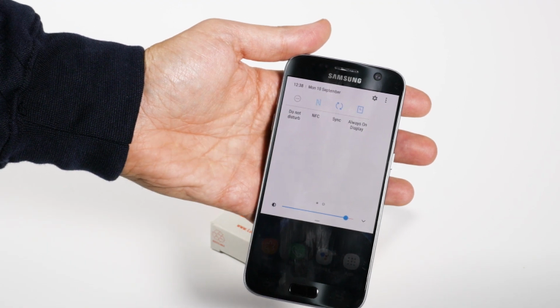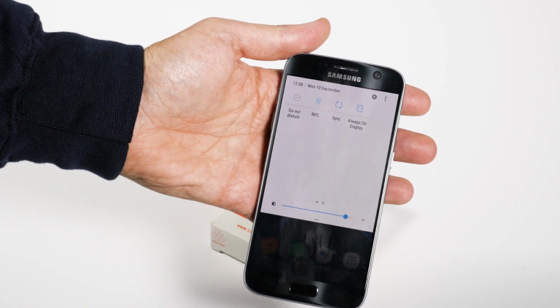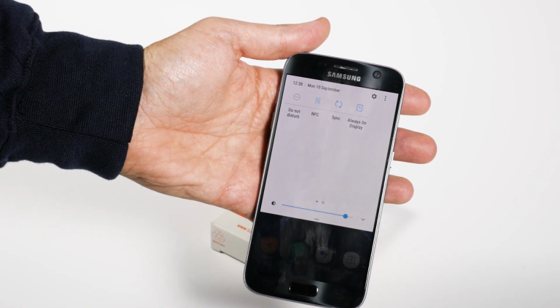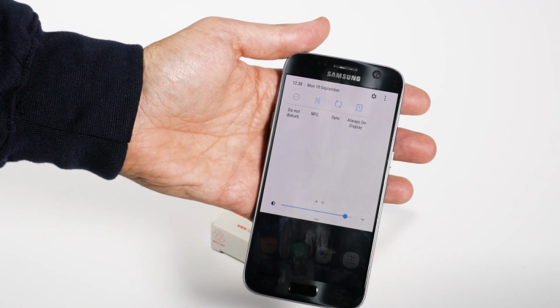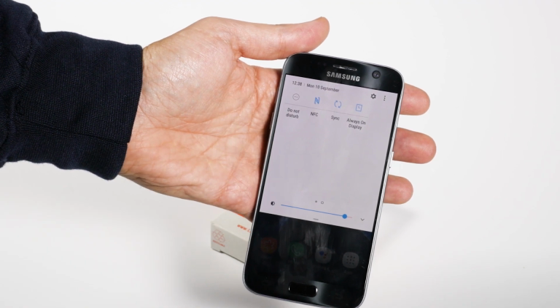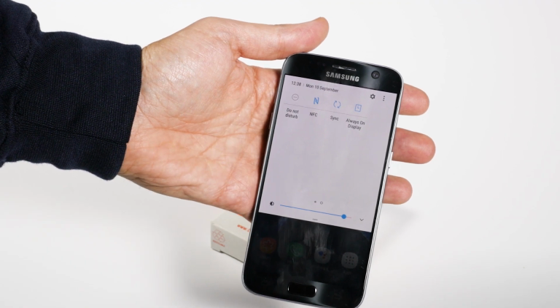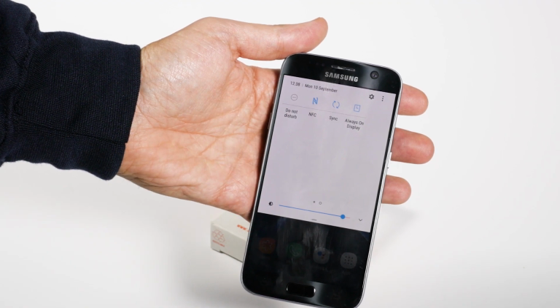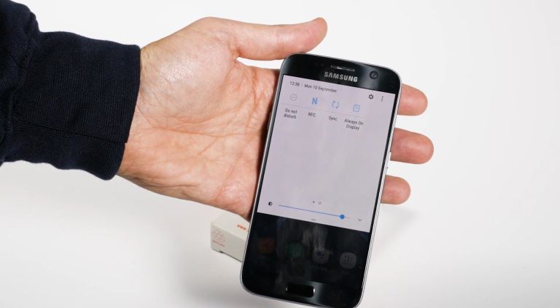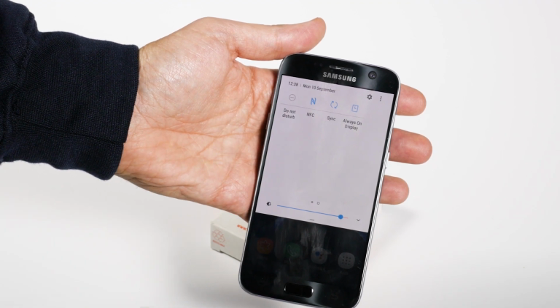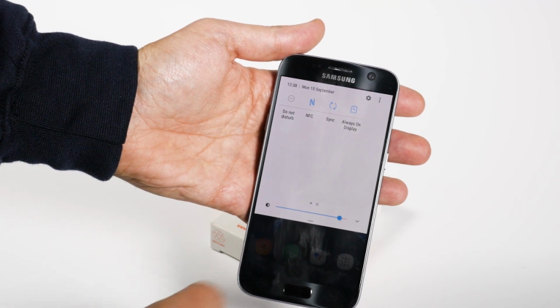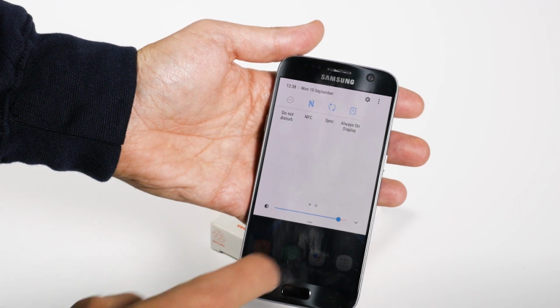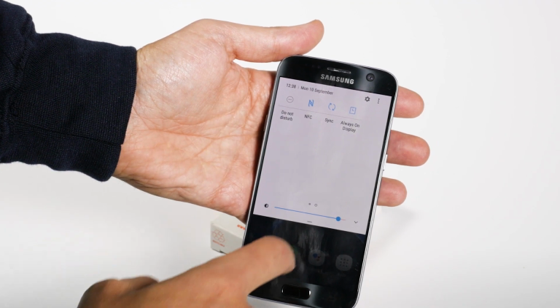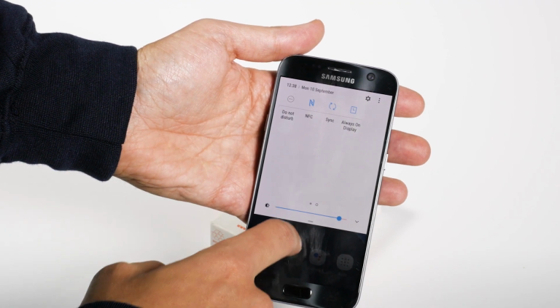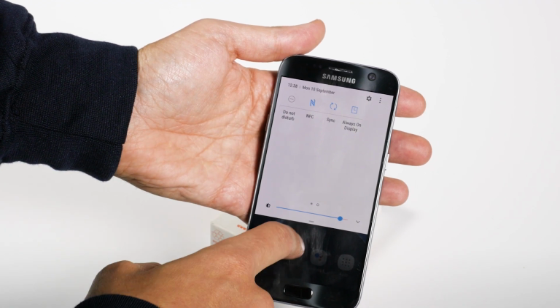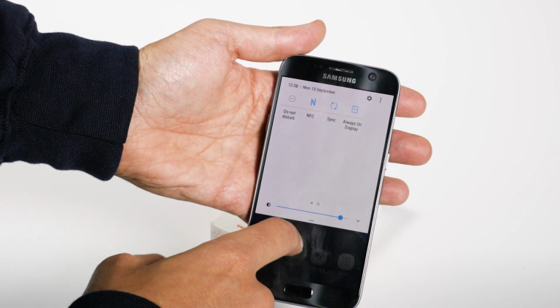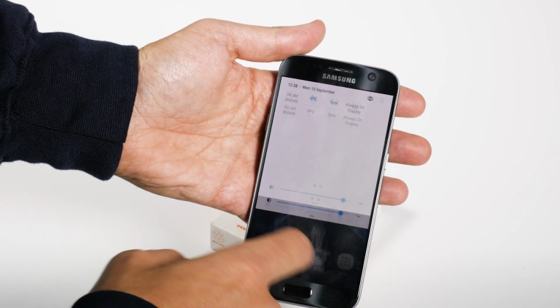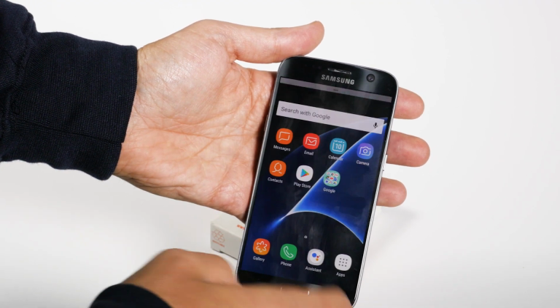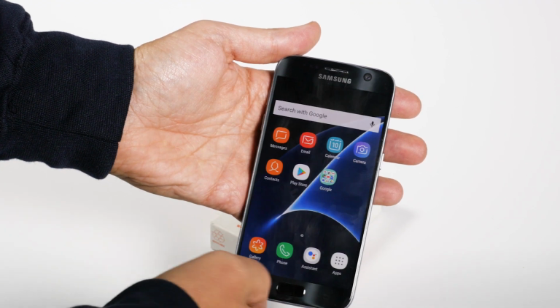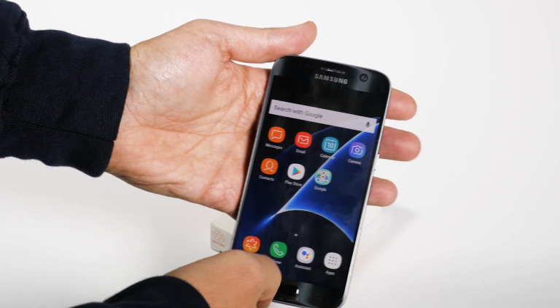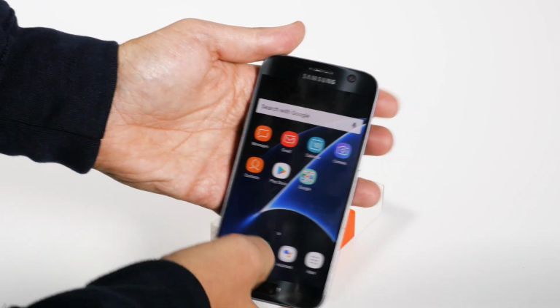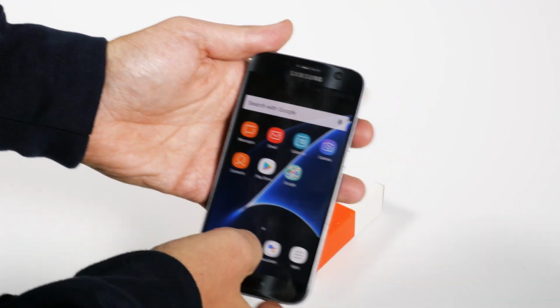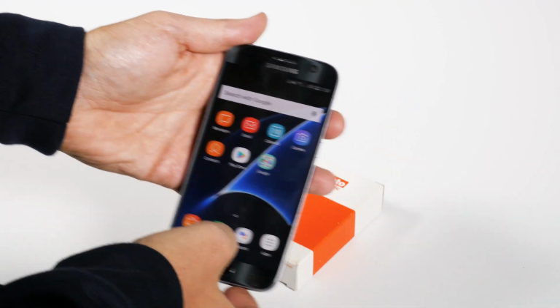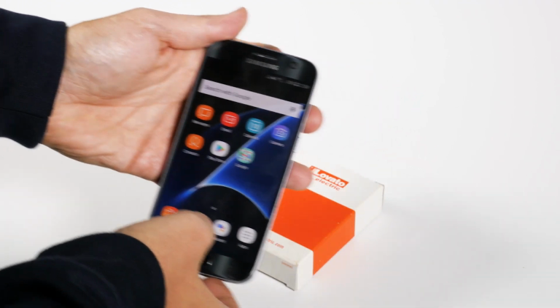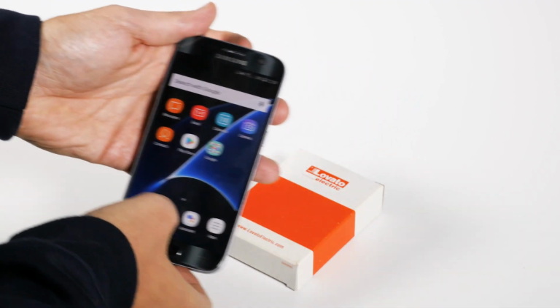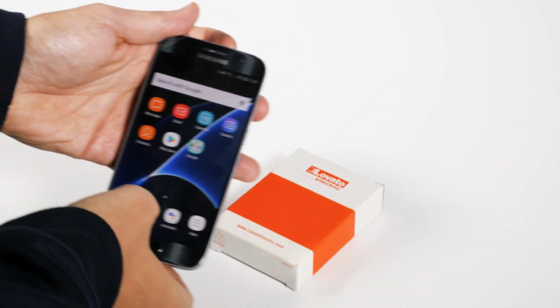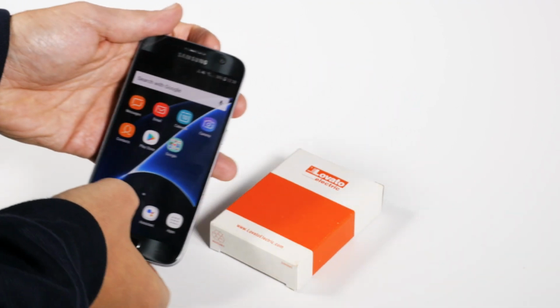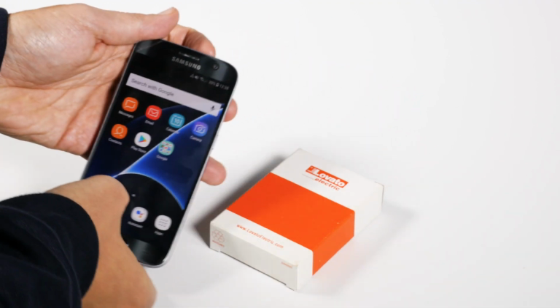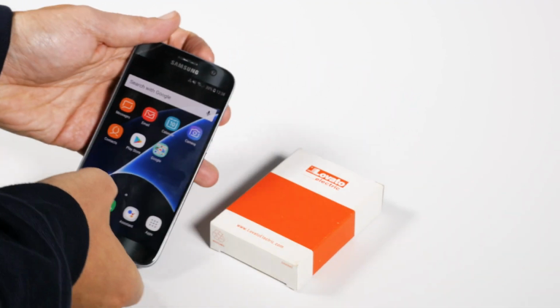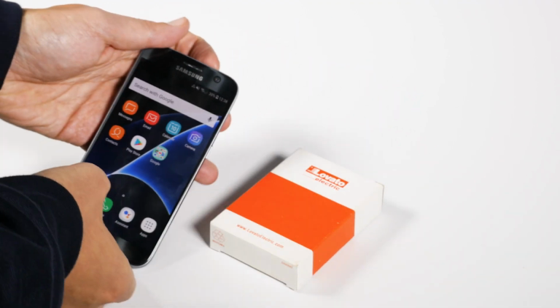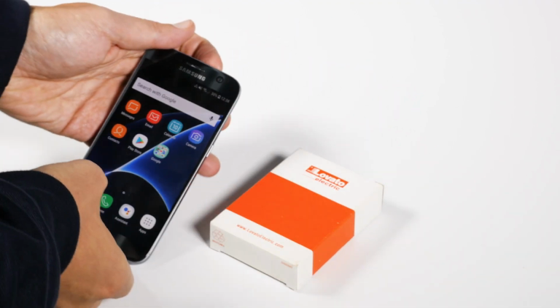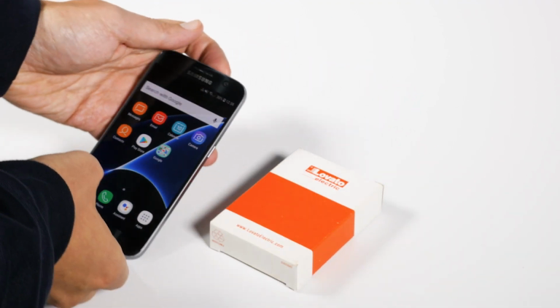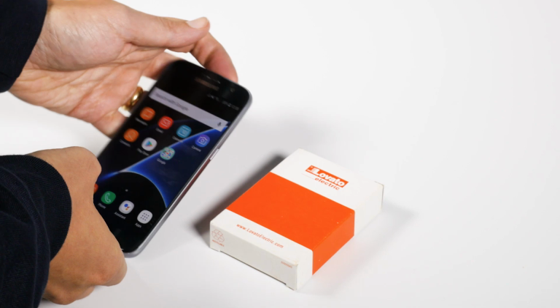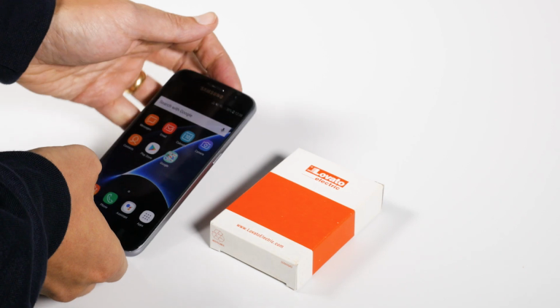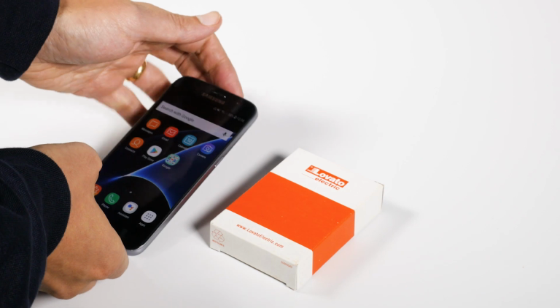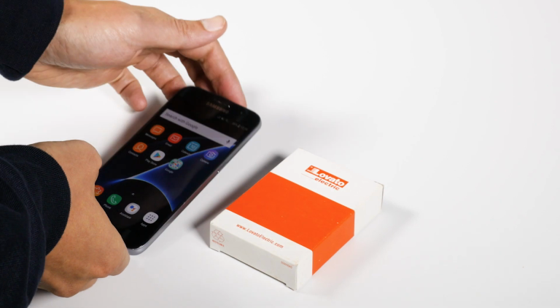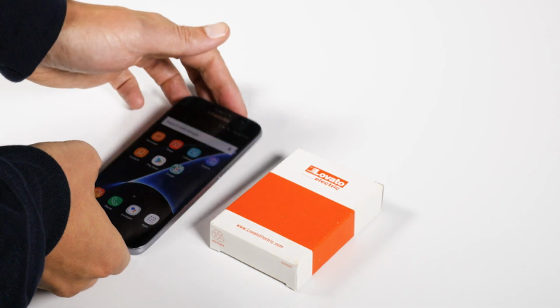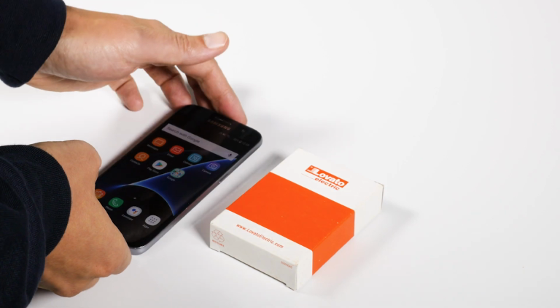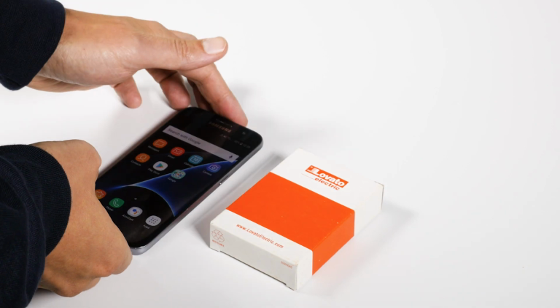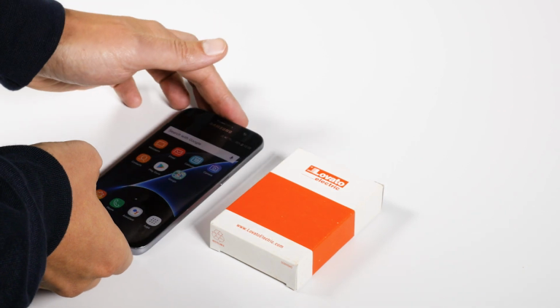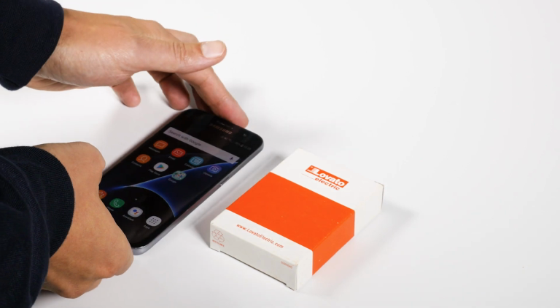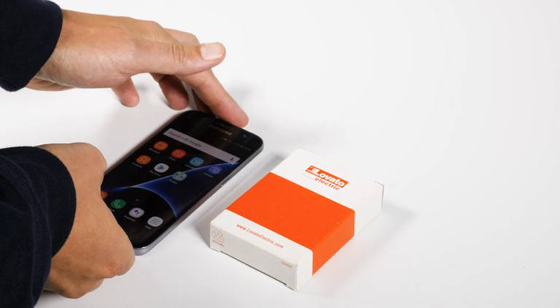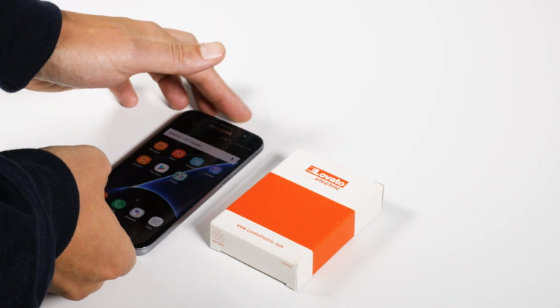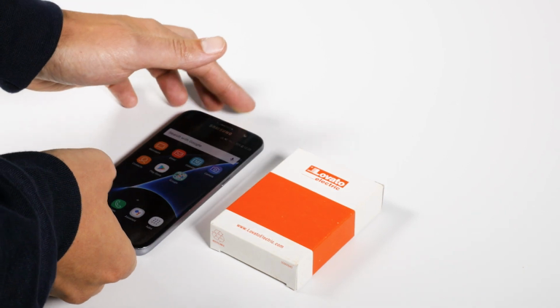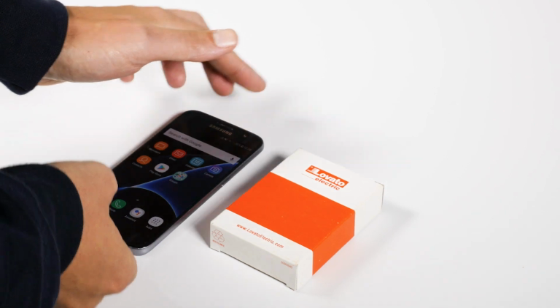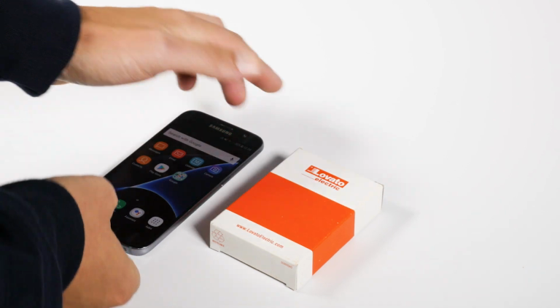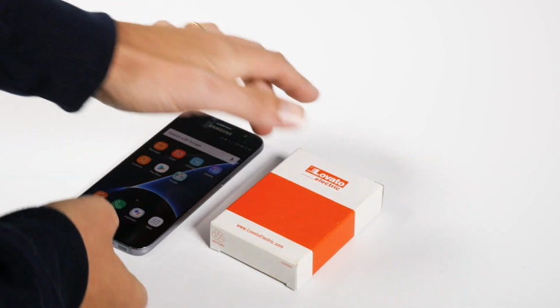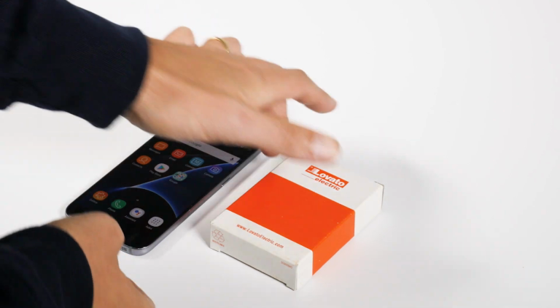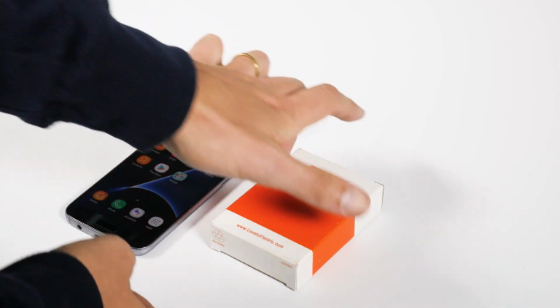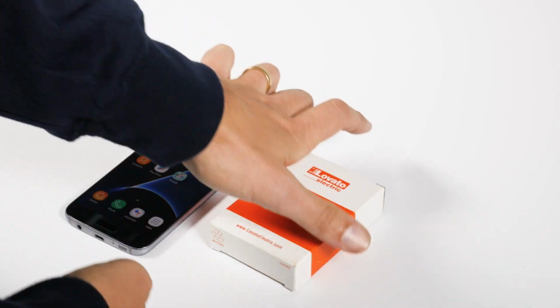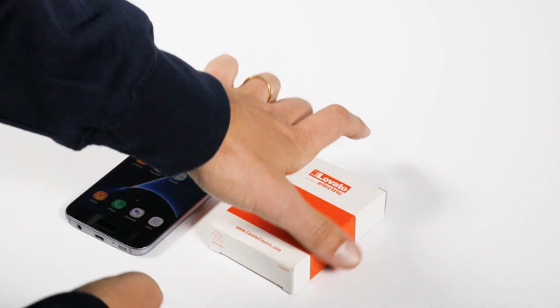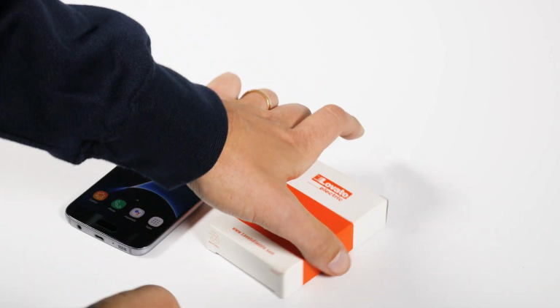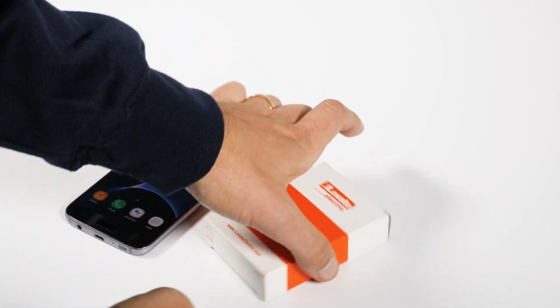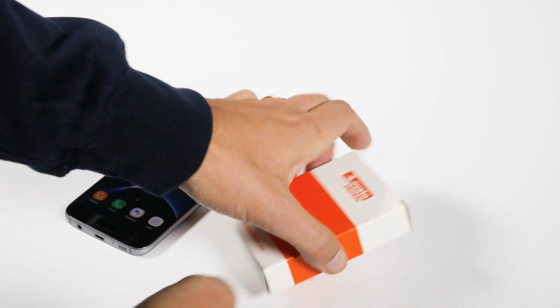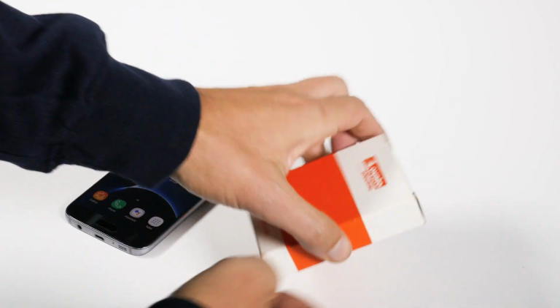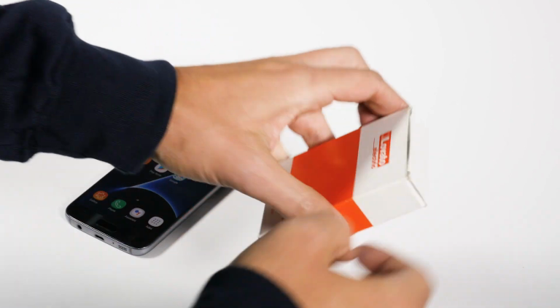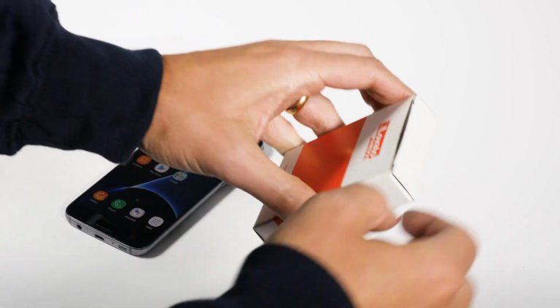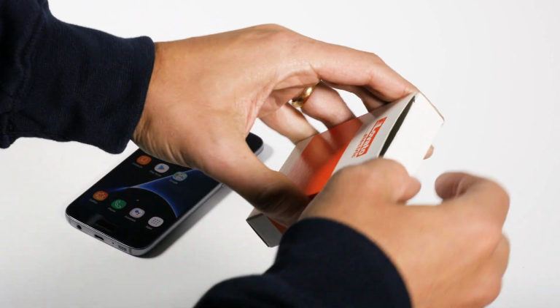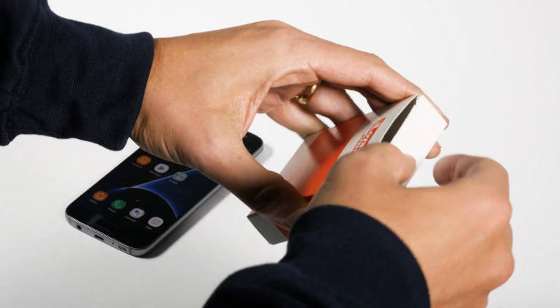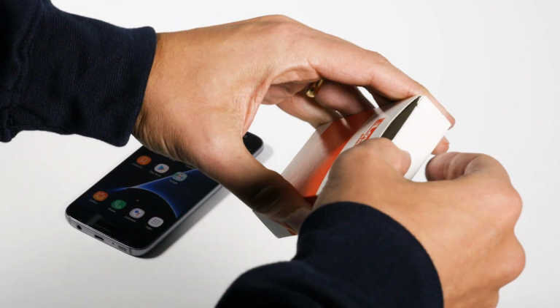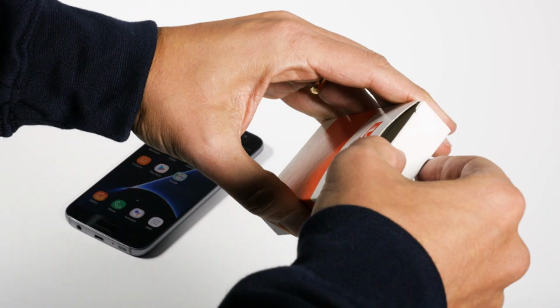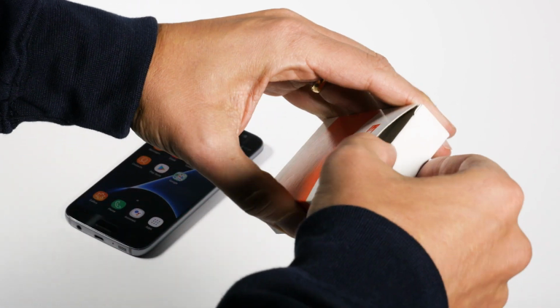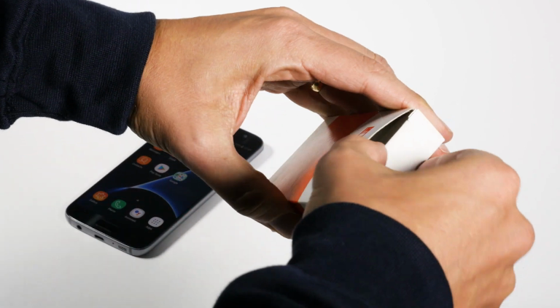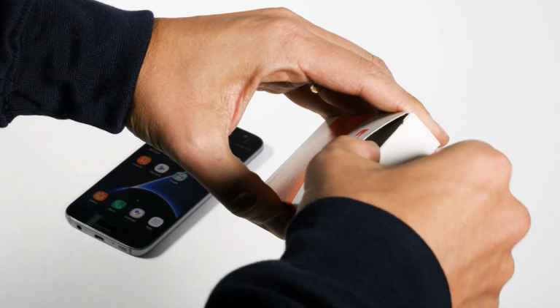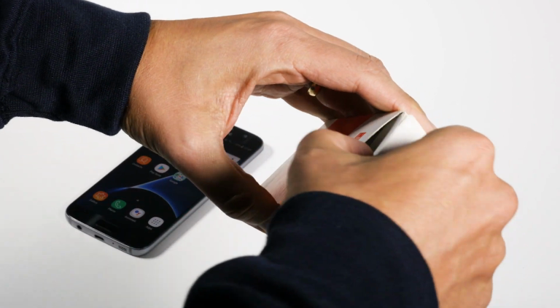Thanks to NFC, you can start the configuration procedure even without power — right out of the box.